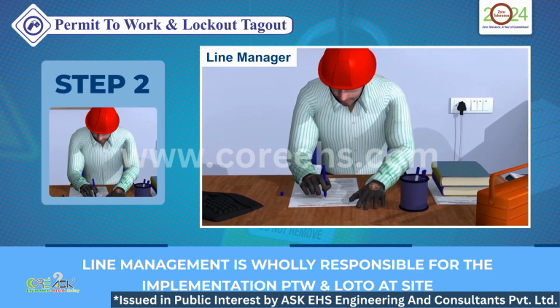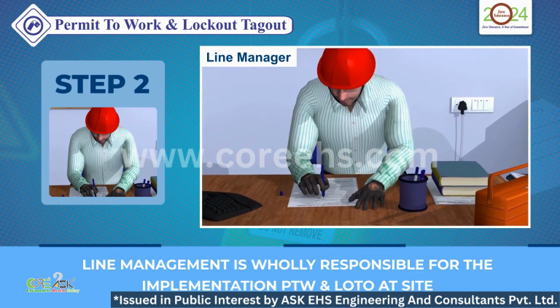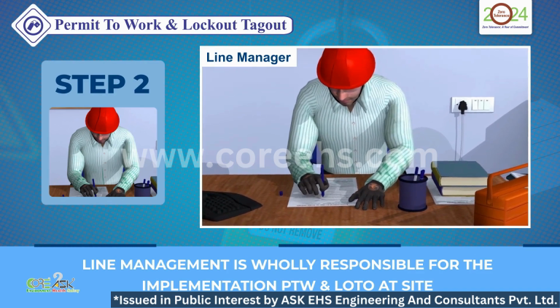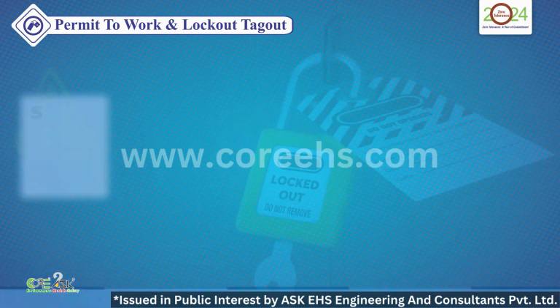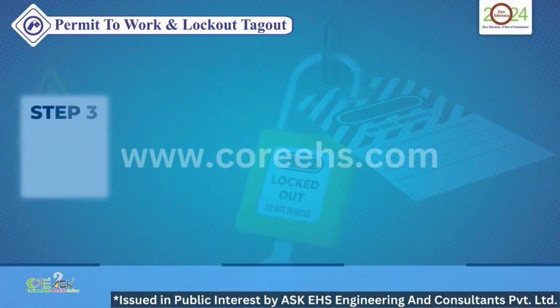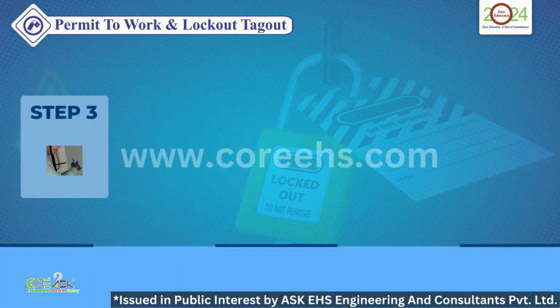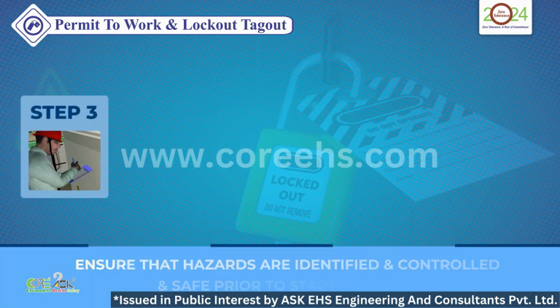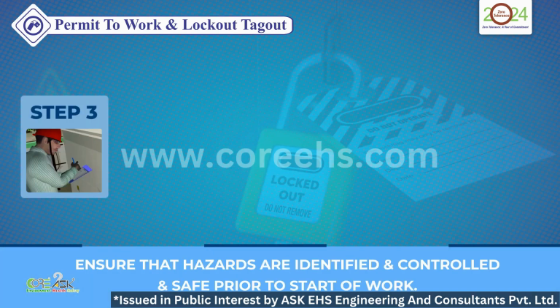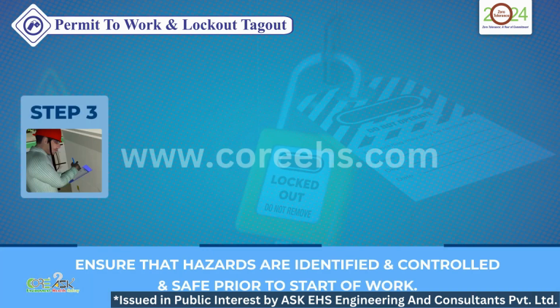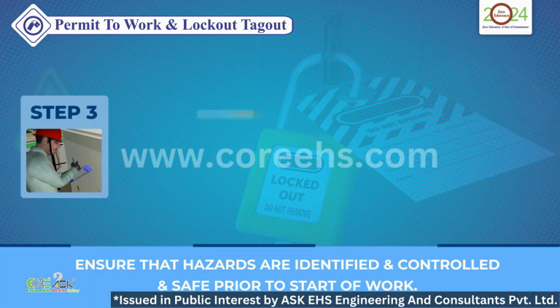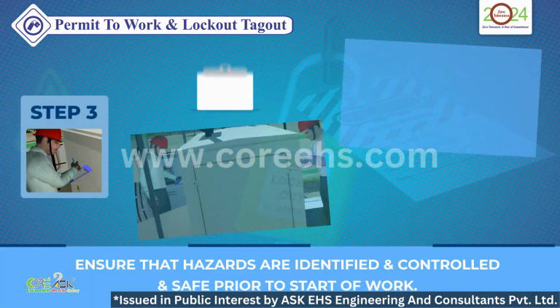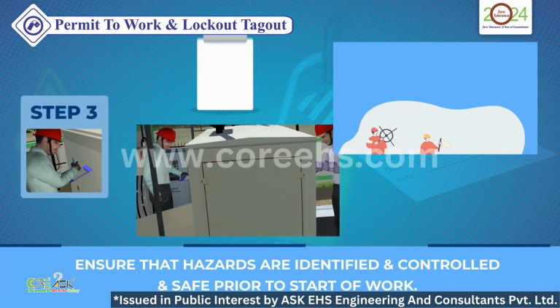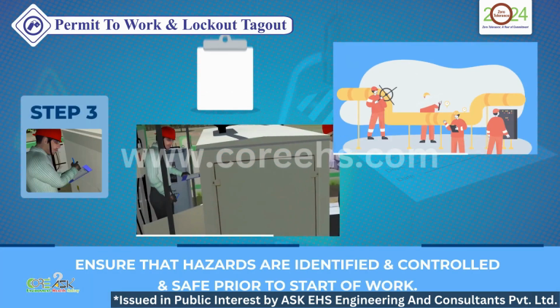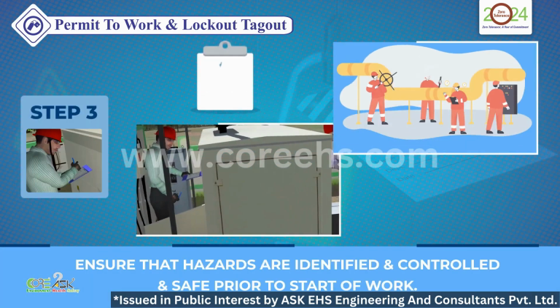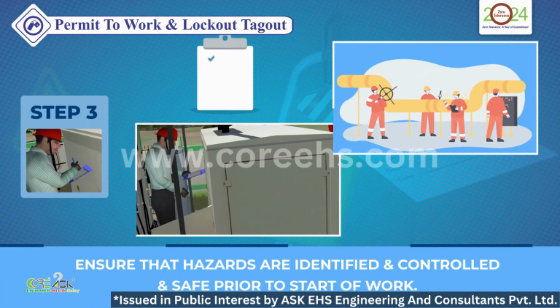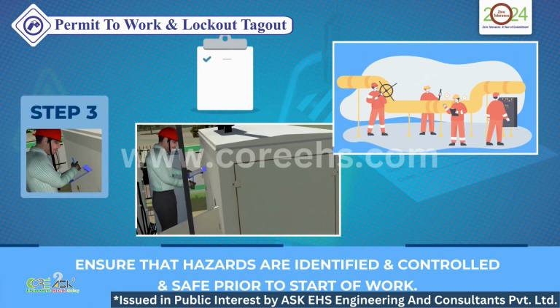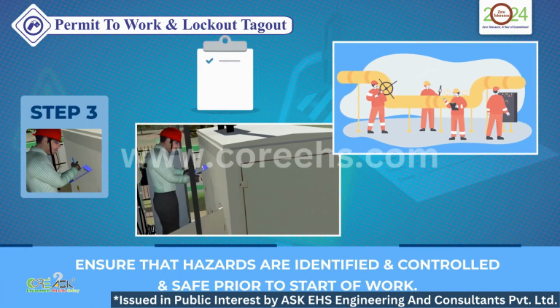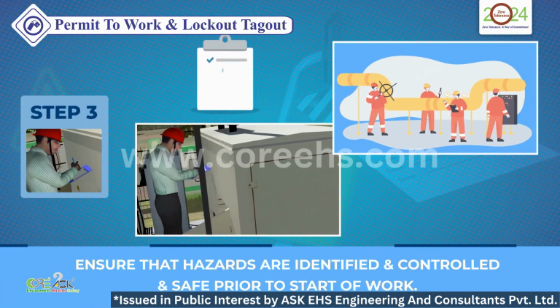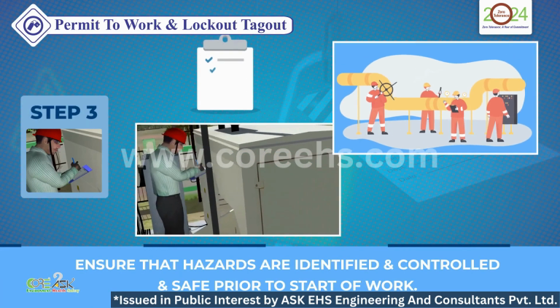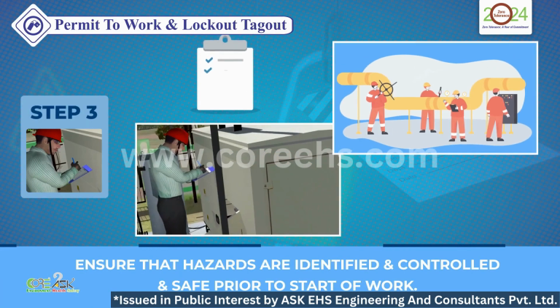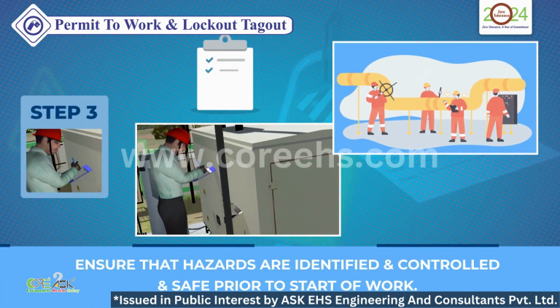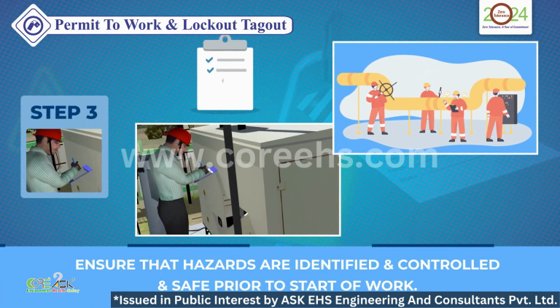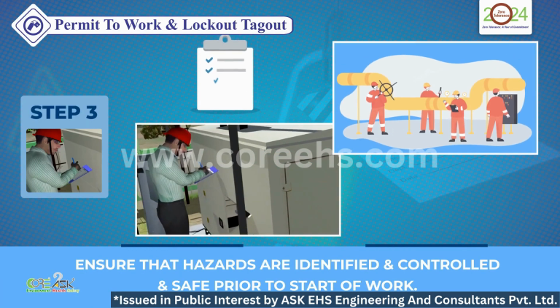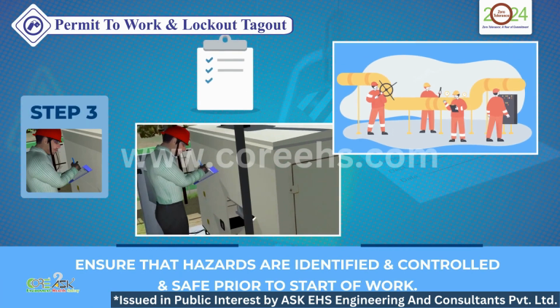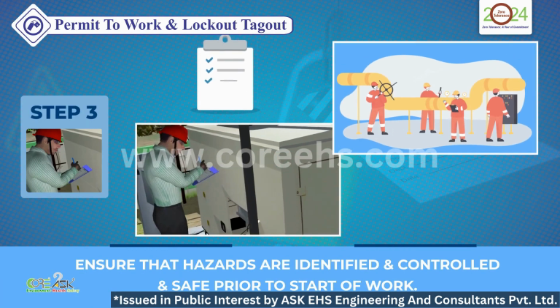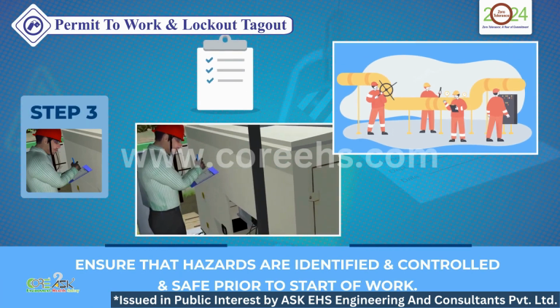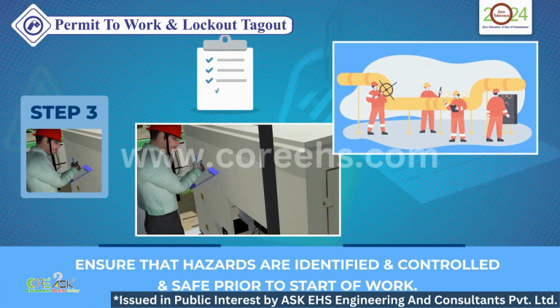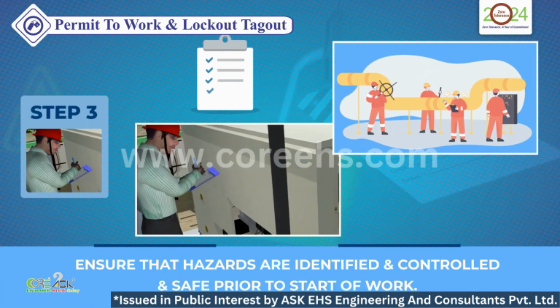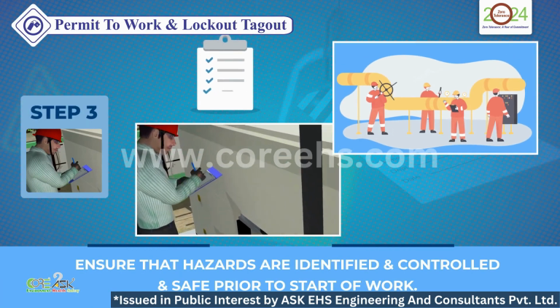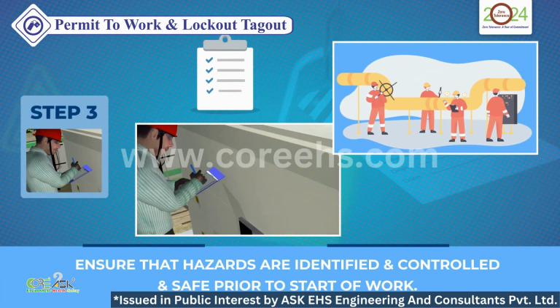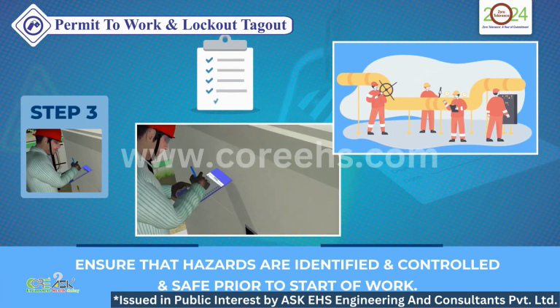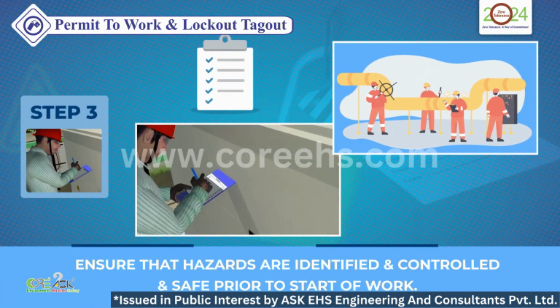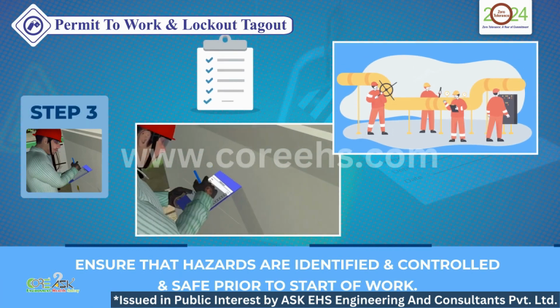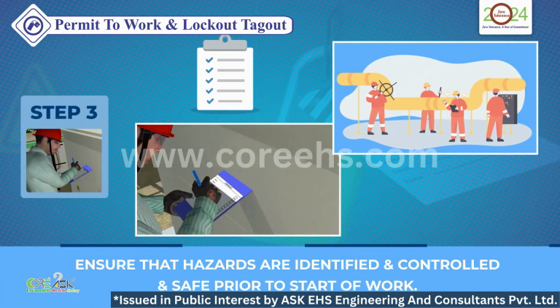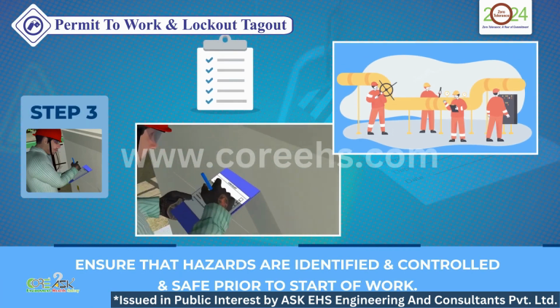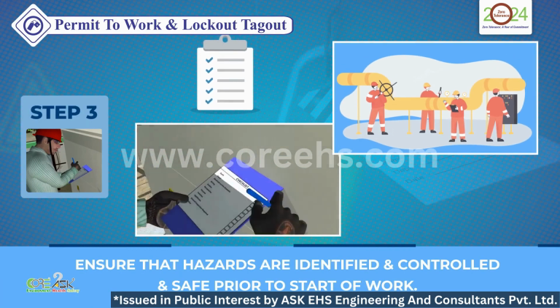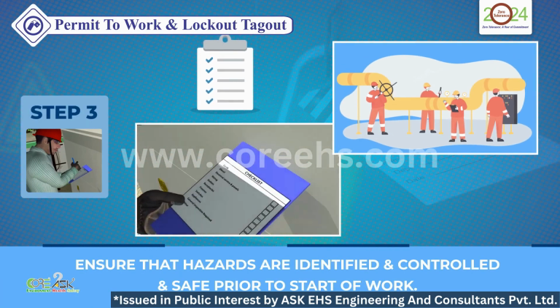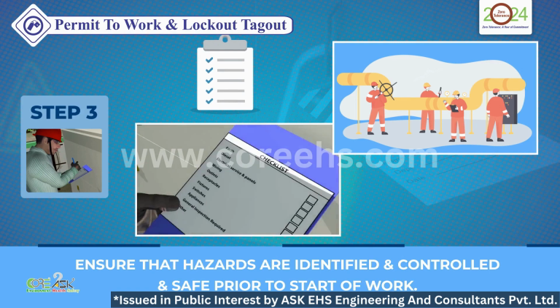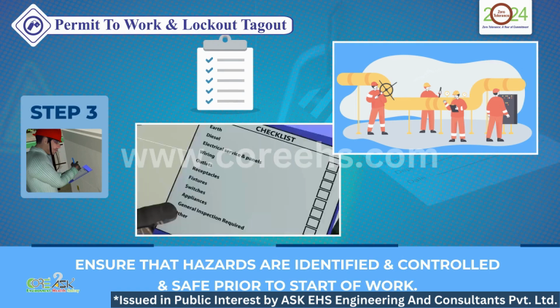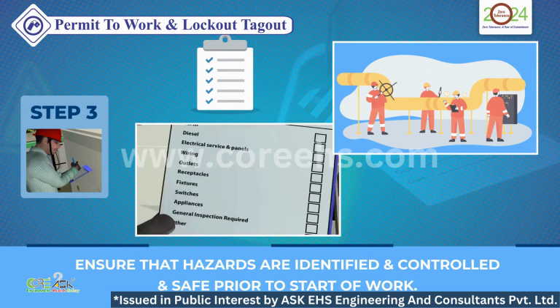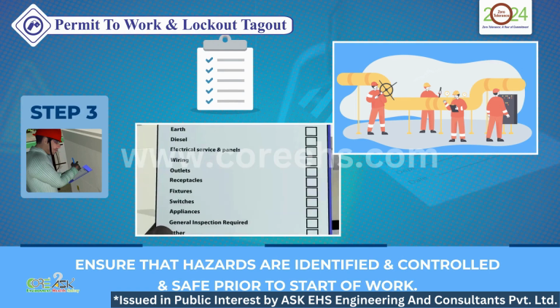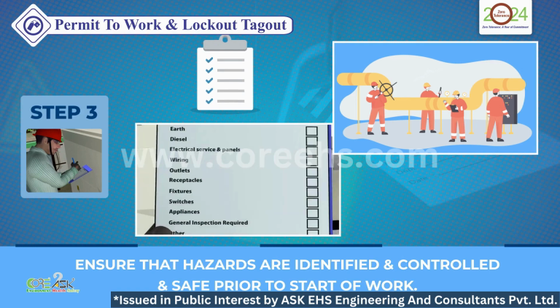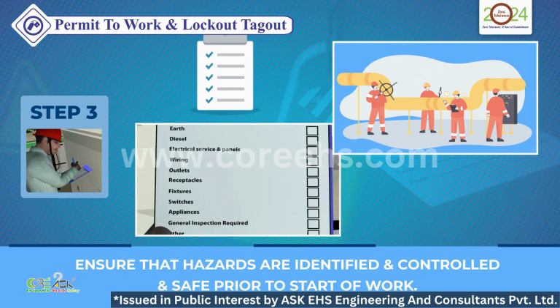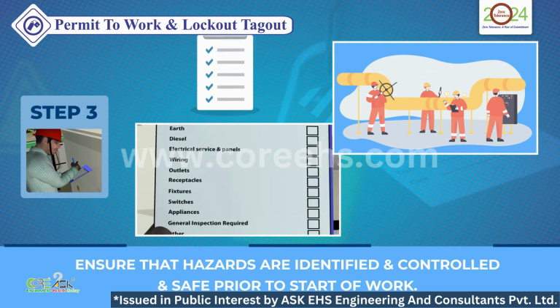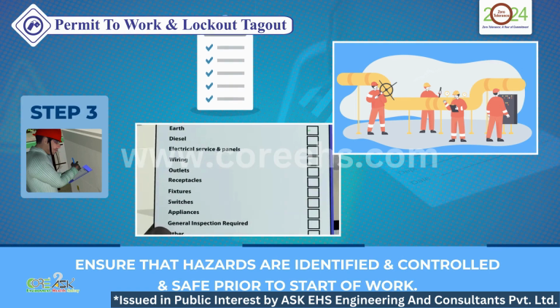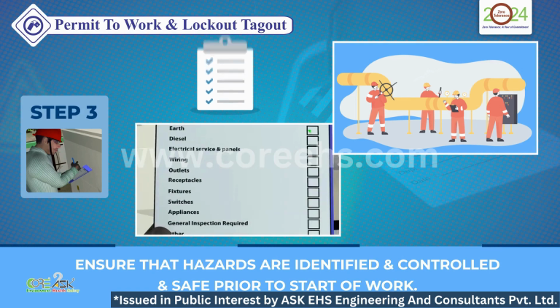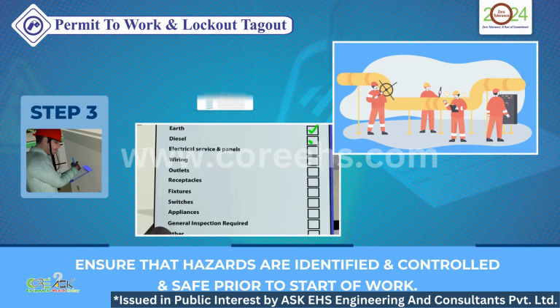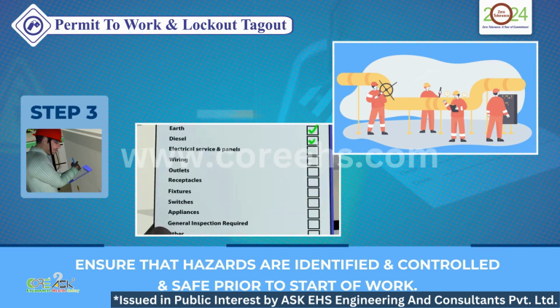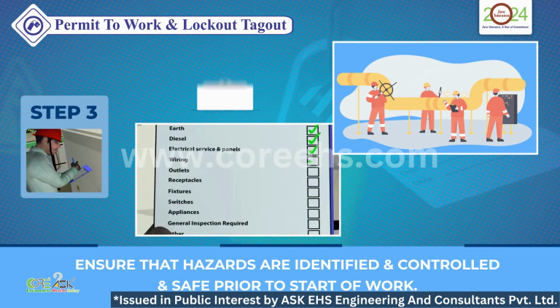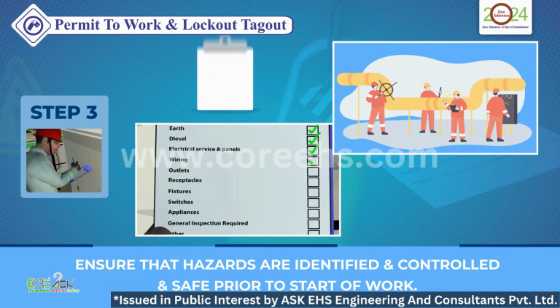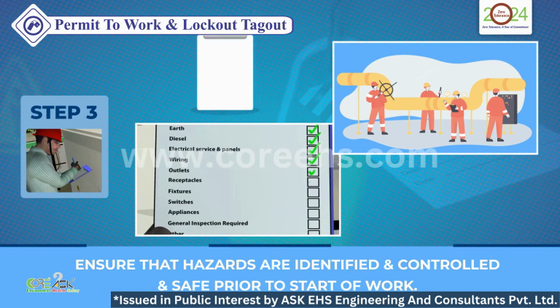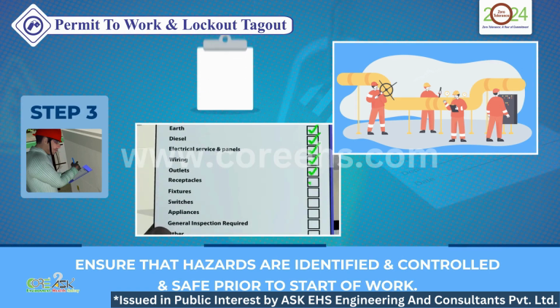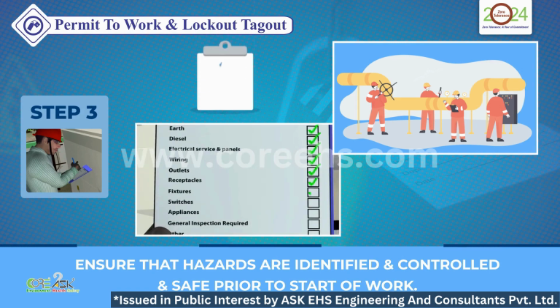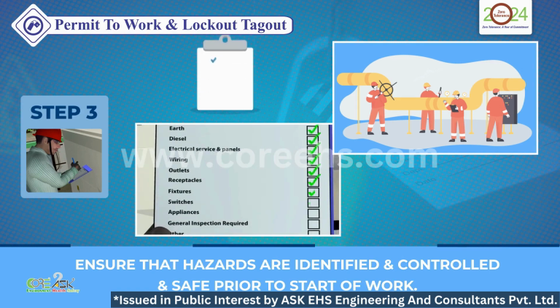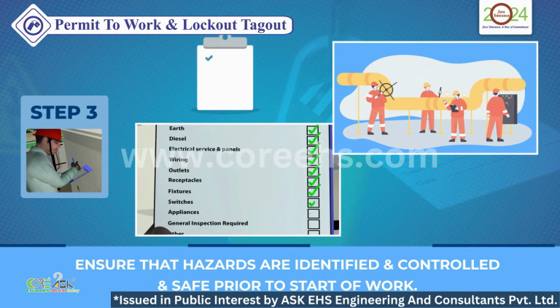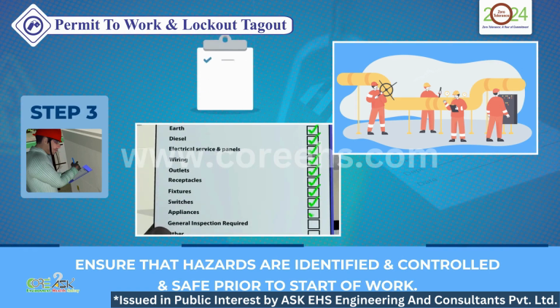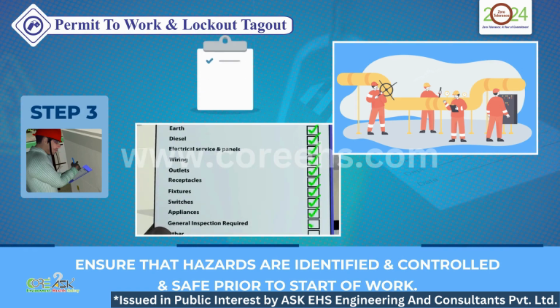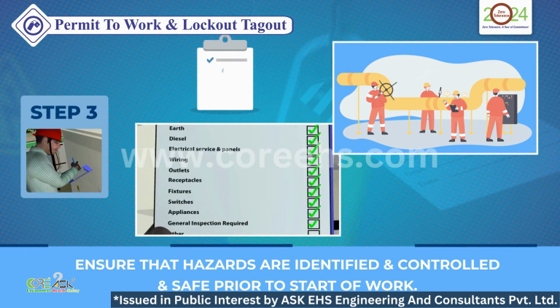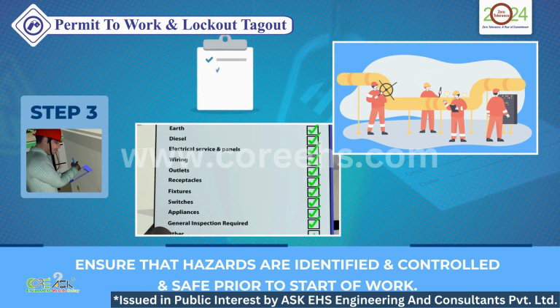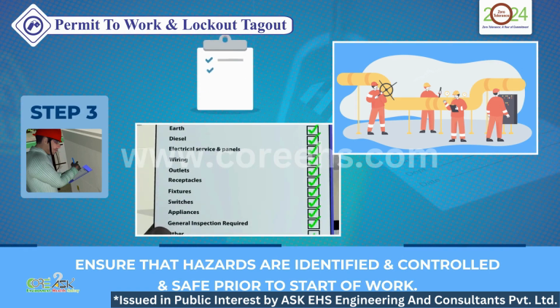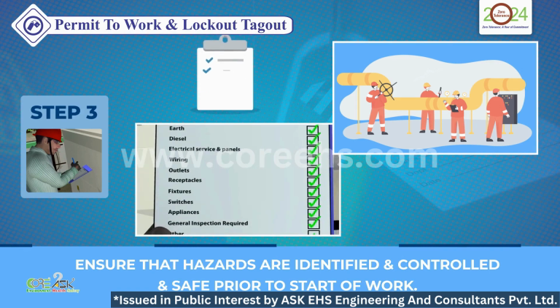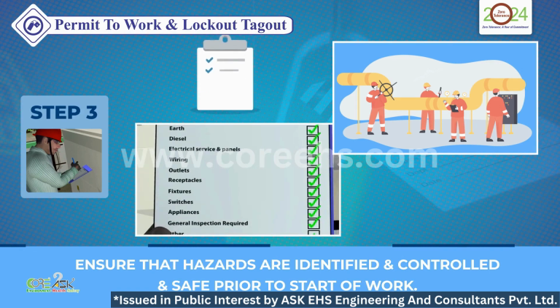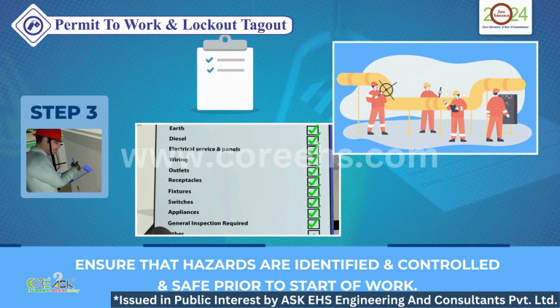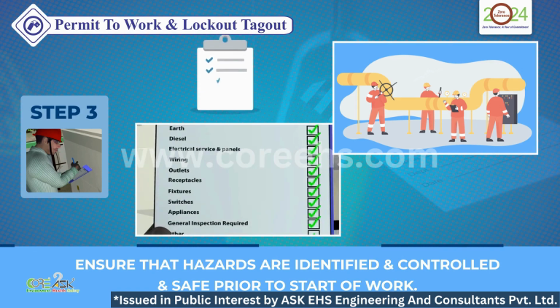Step 3: Ensure that all hazards are identified and controlled before work begins. A safe start is a smart start.